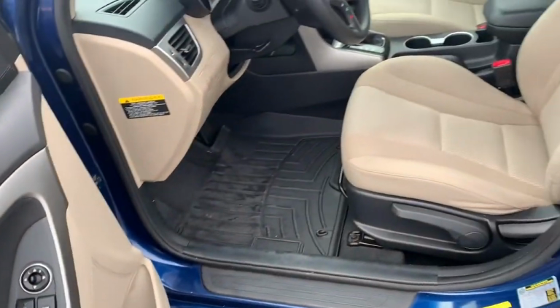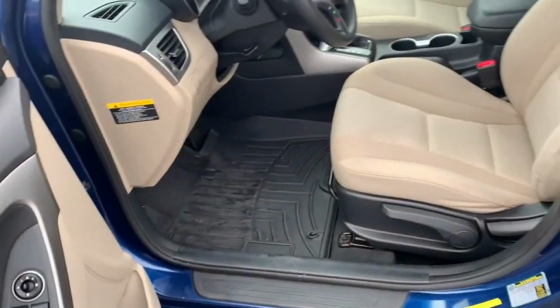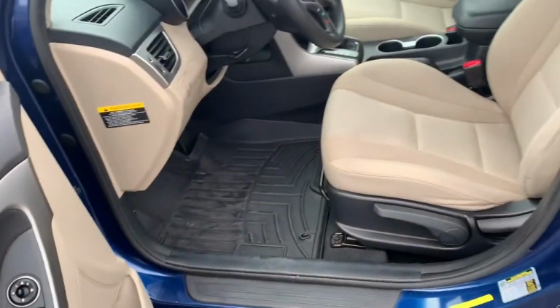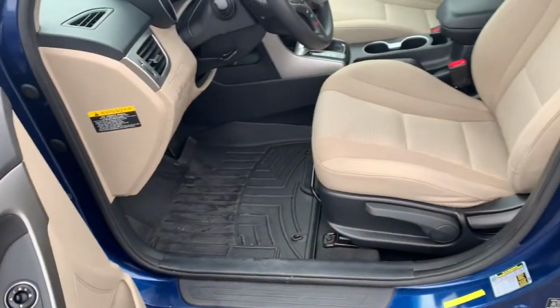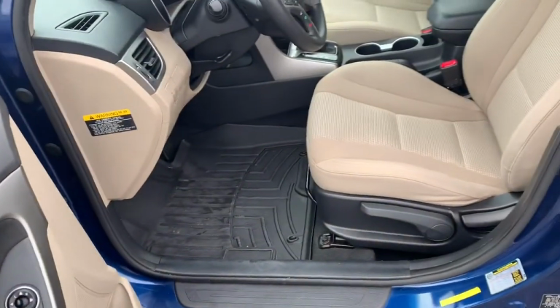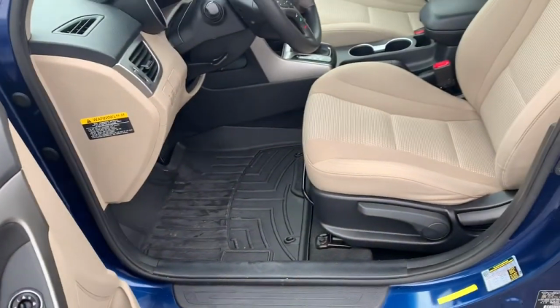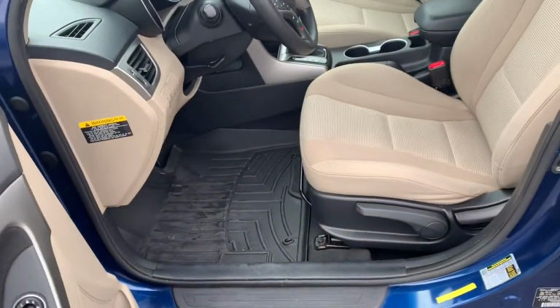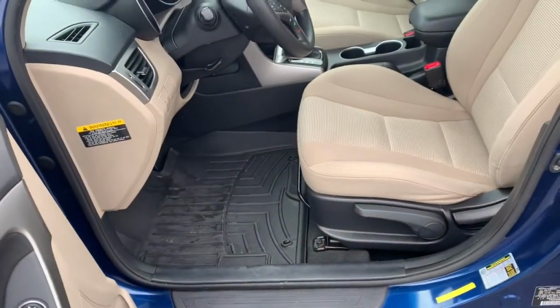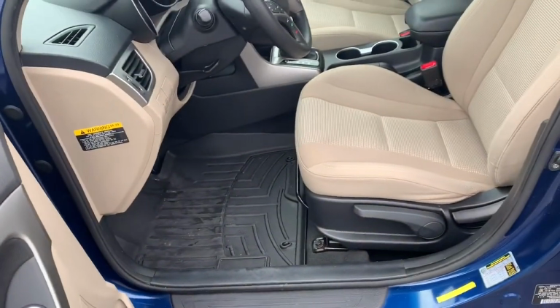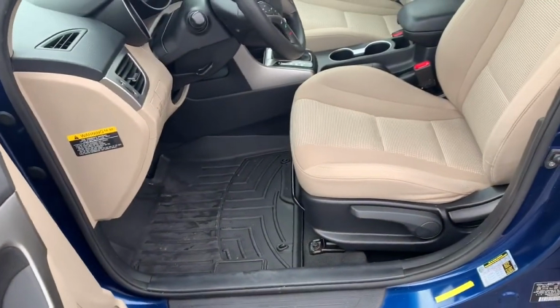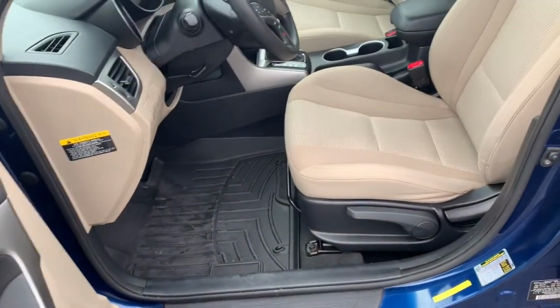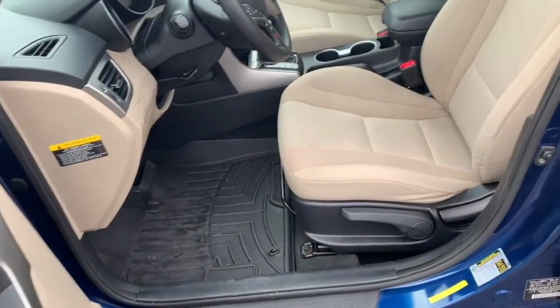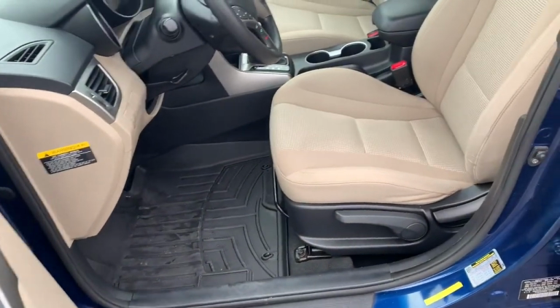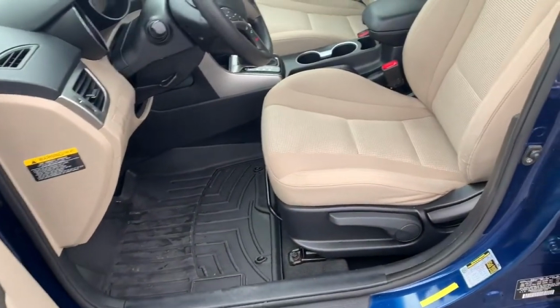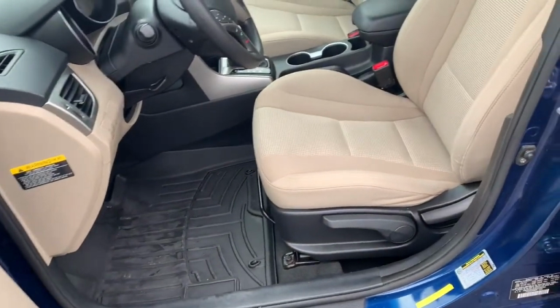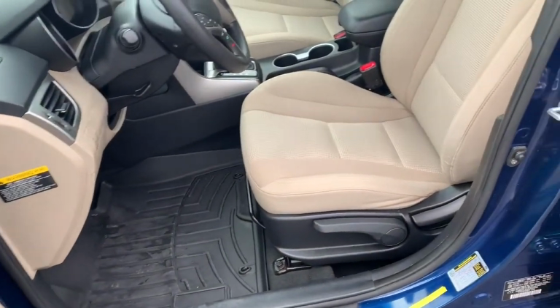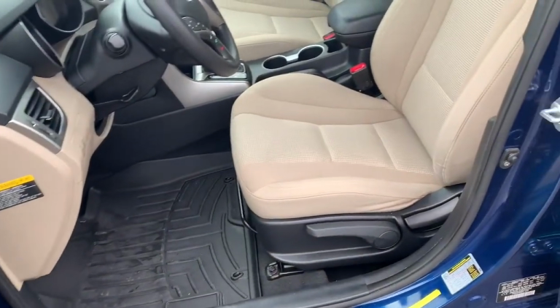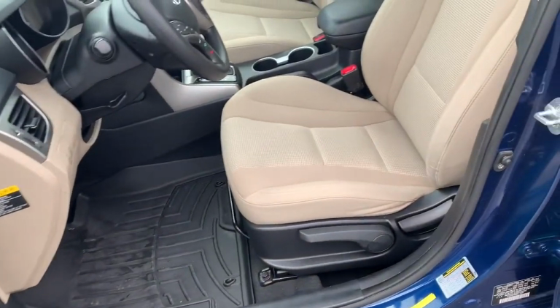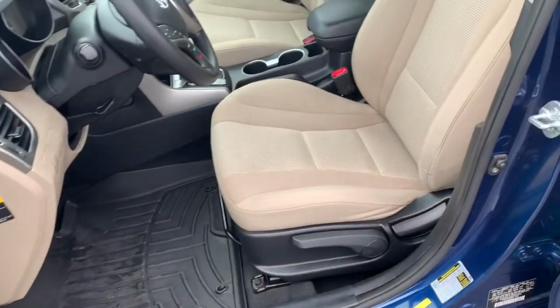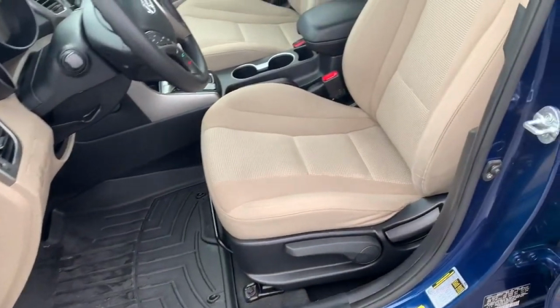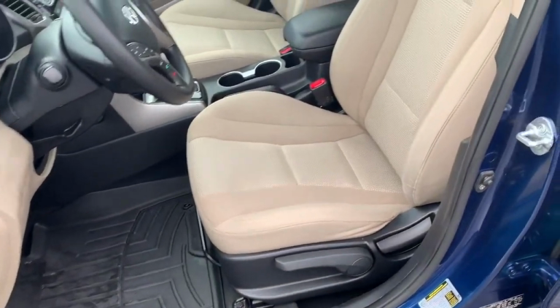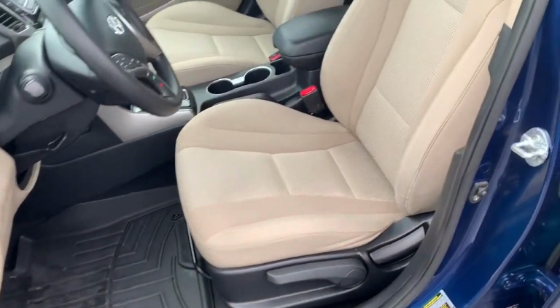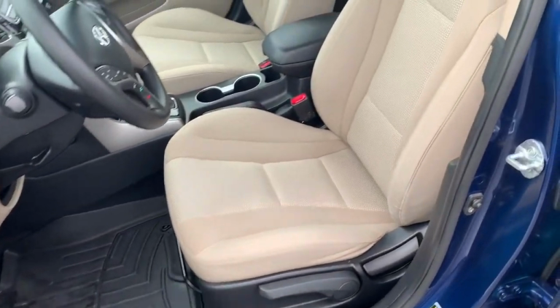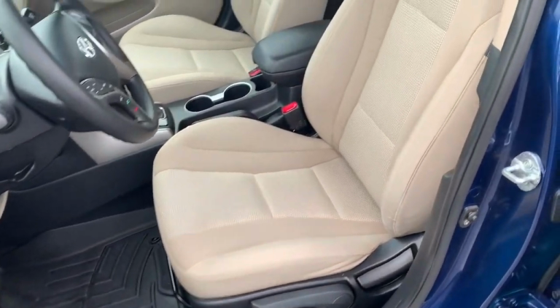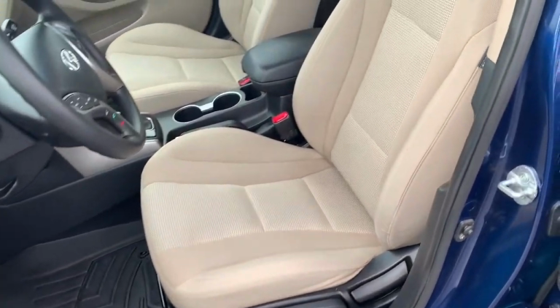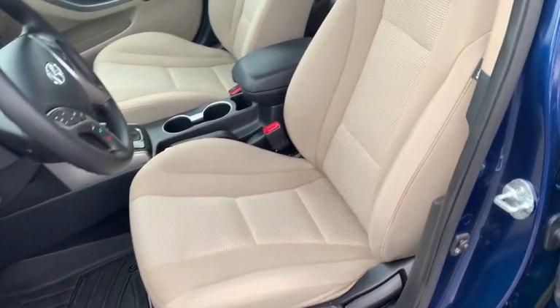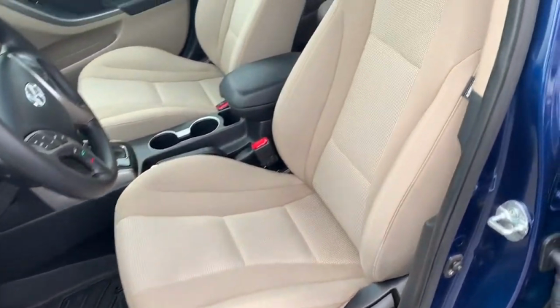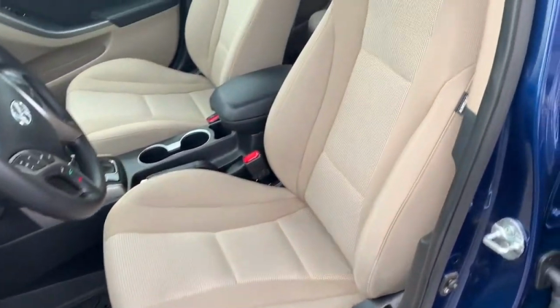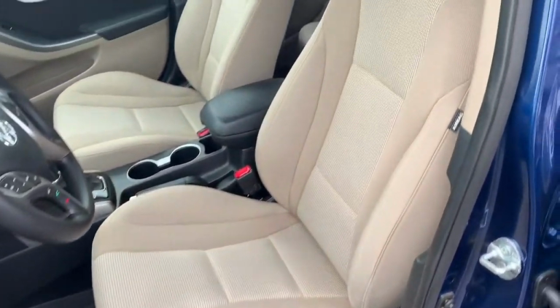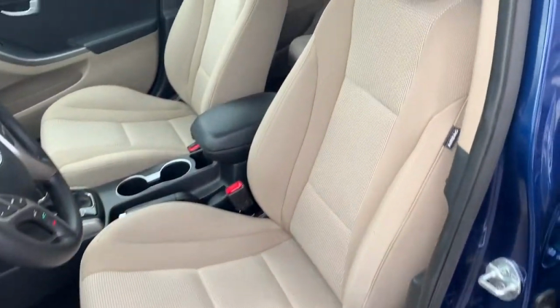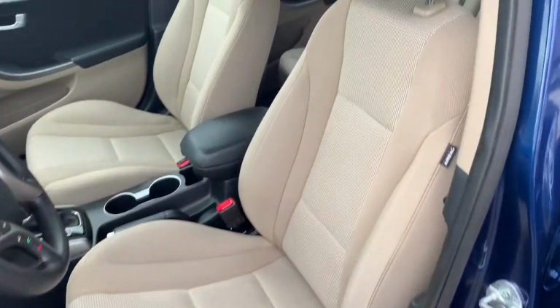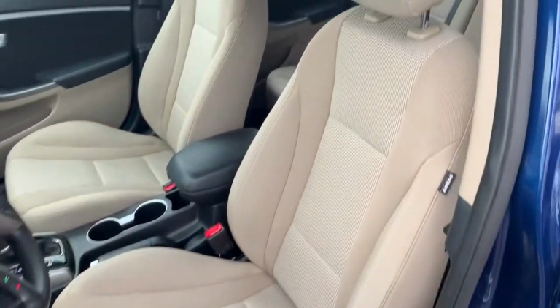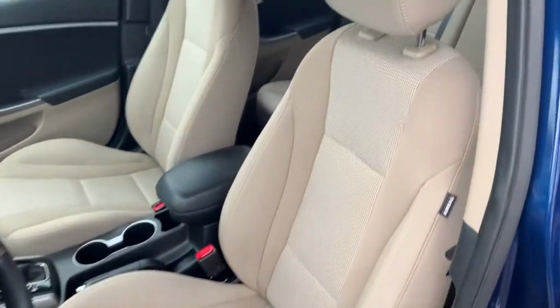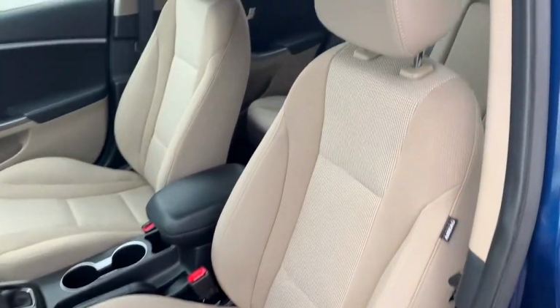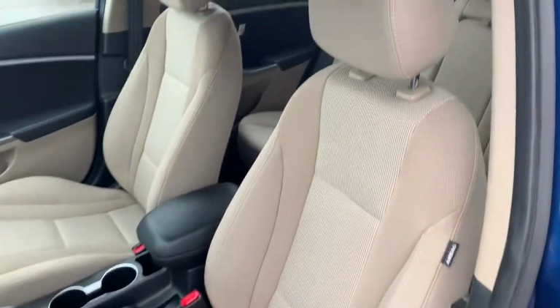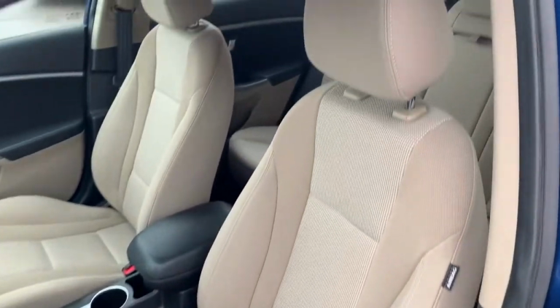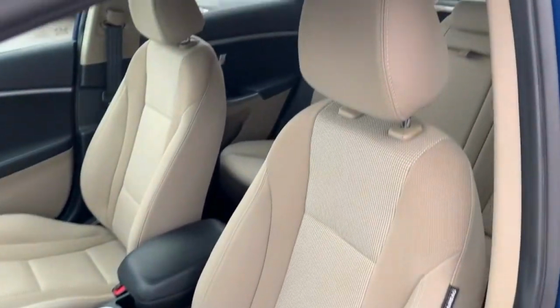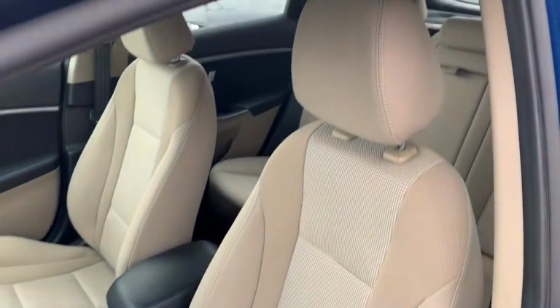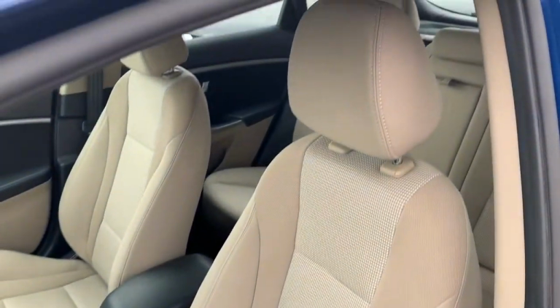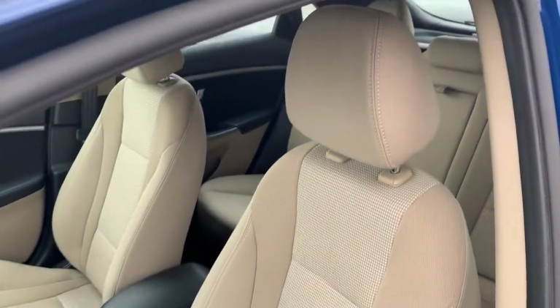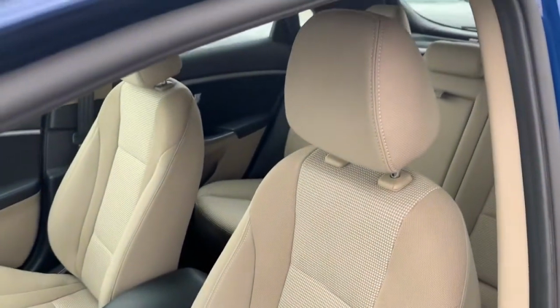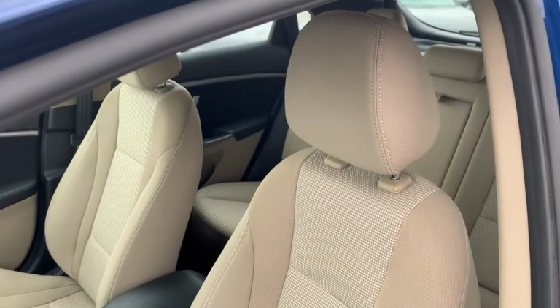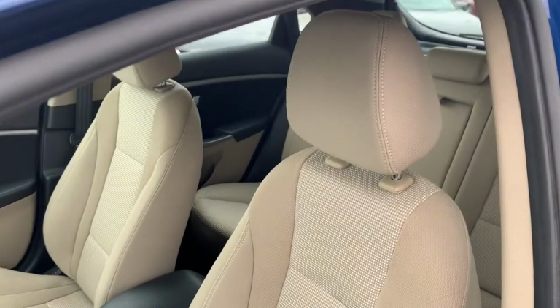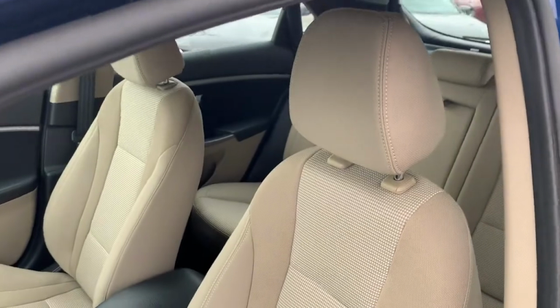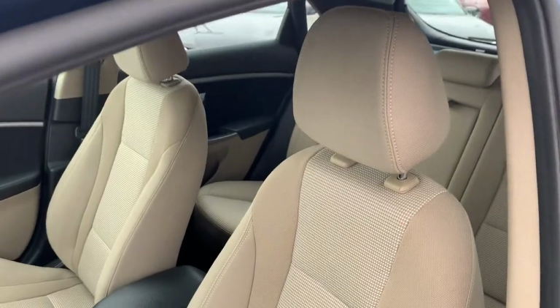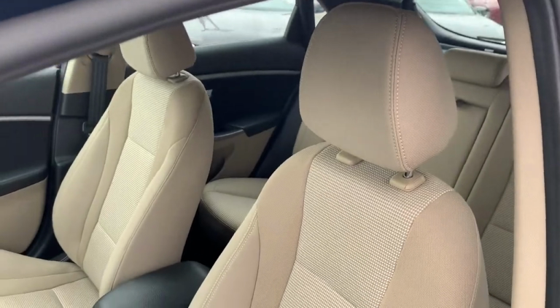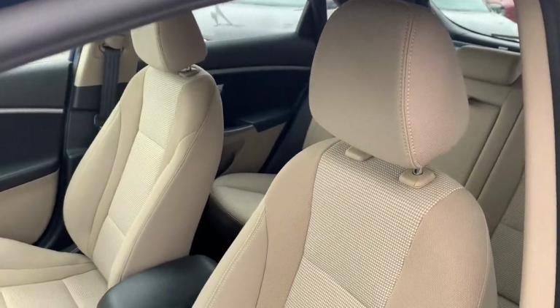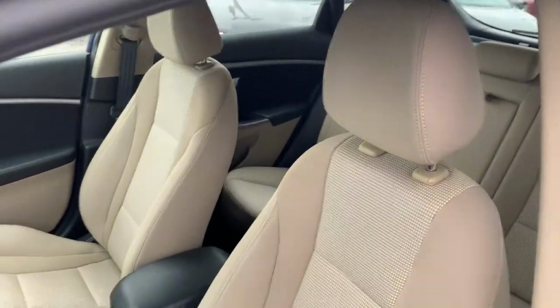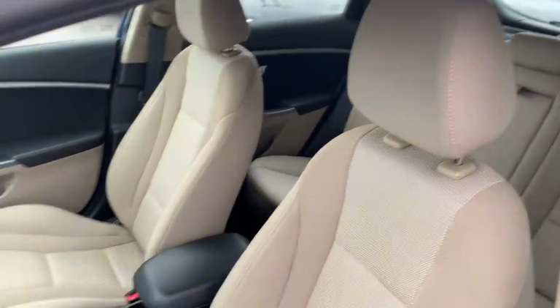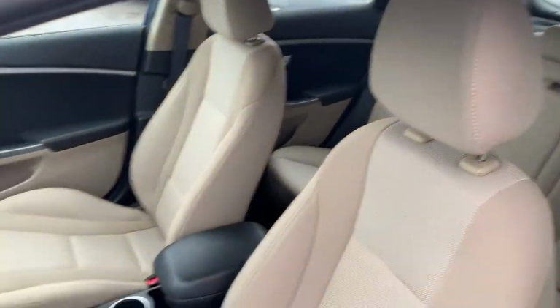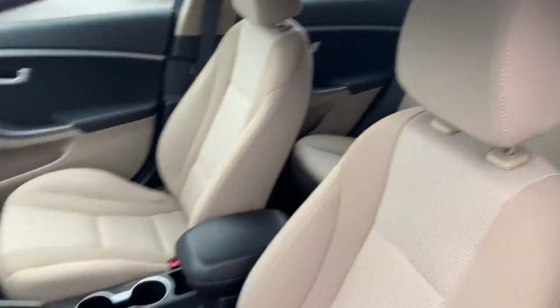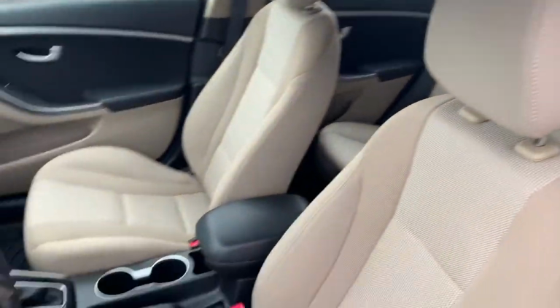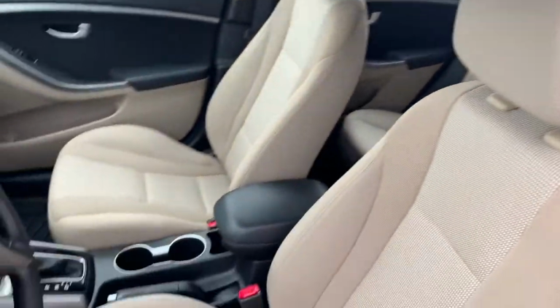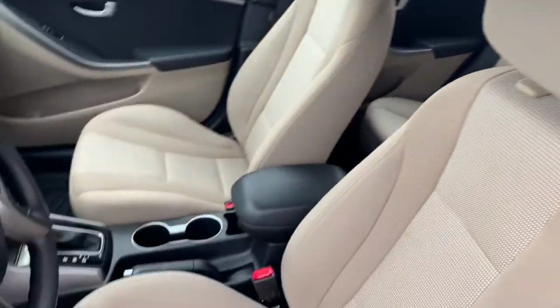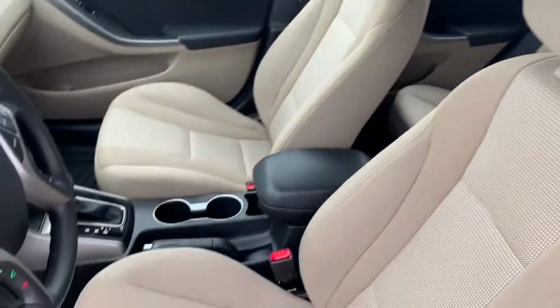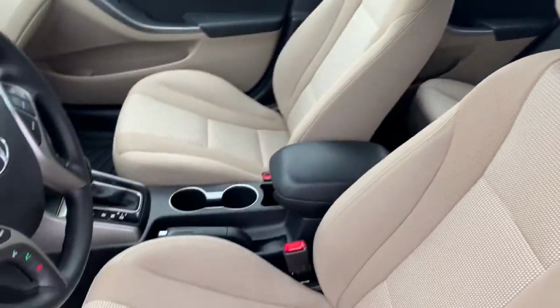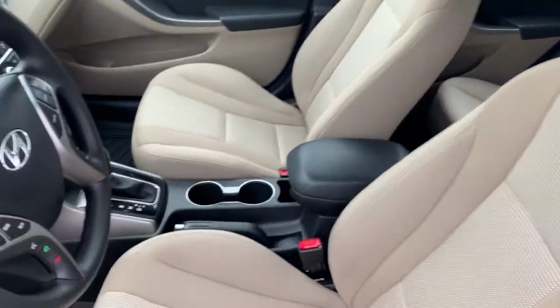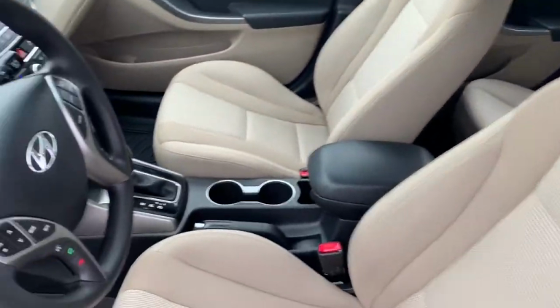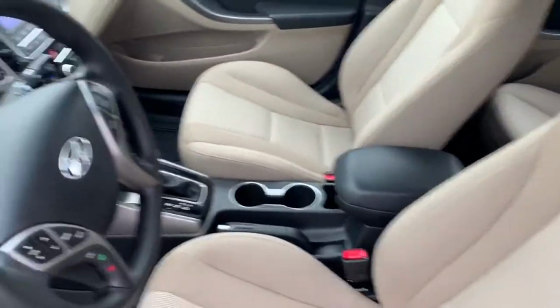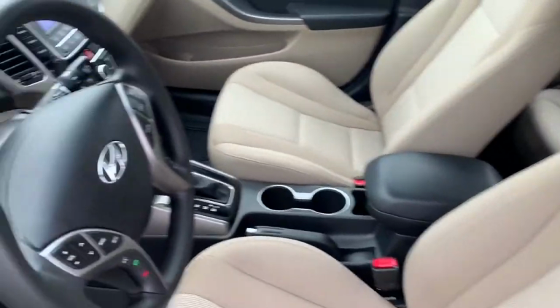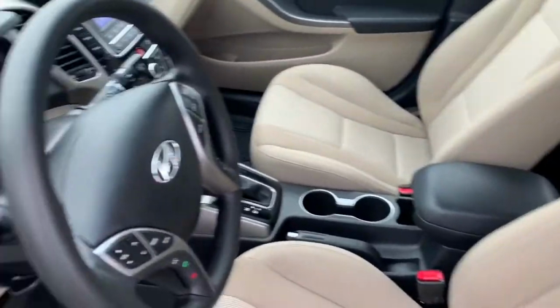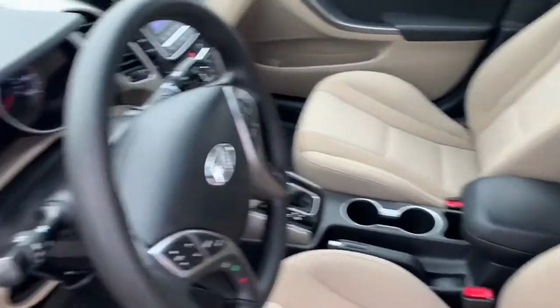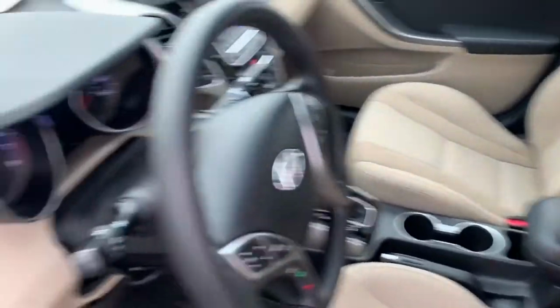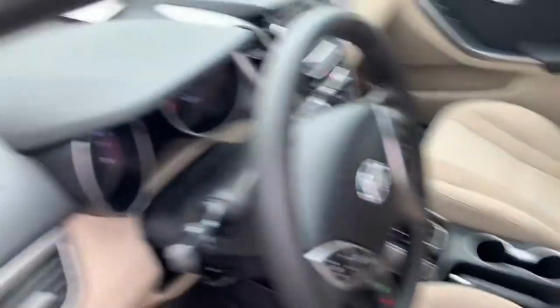All-weather floor mat in the footwell of the vehicle. Nice clean seats.